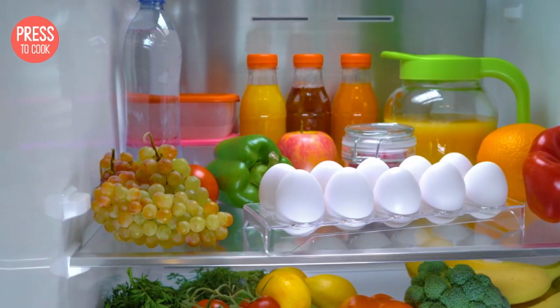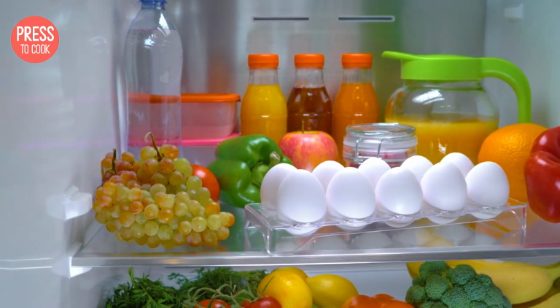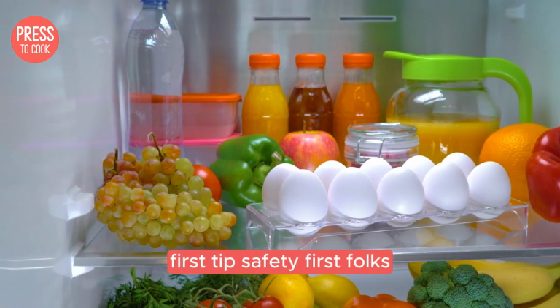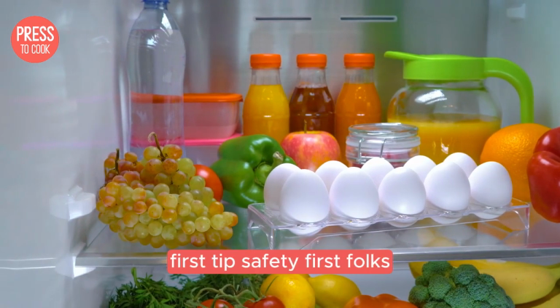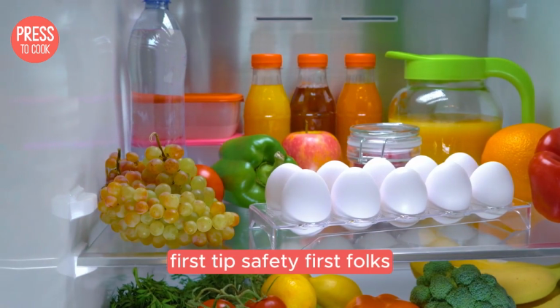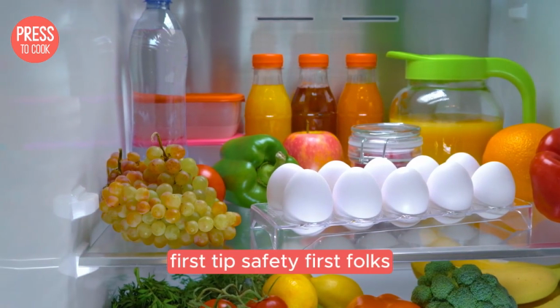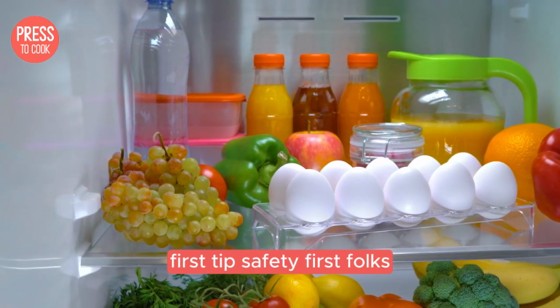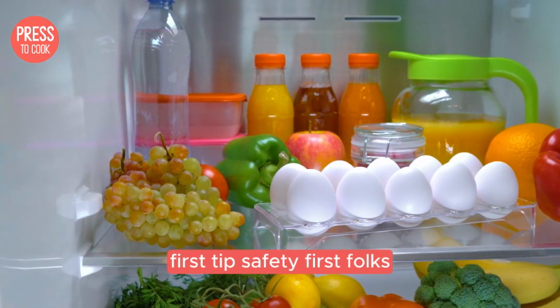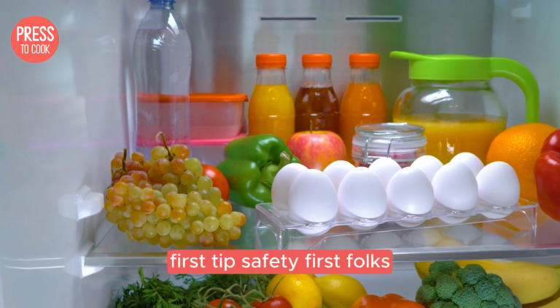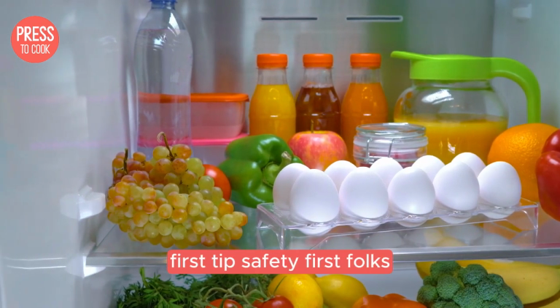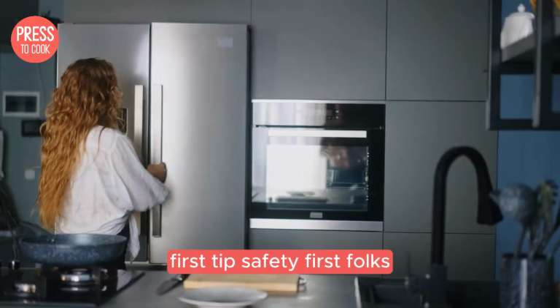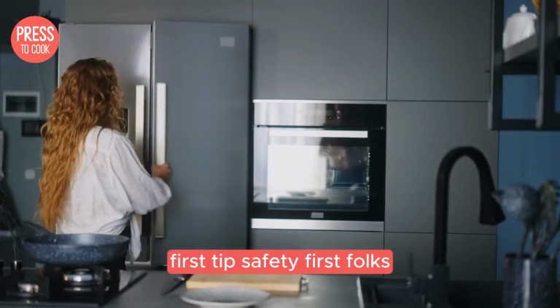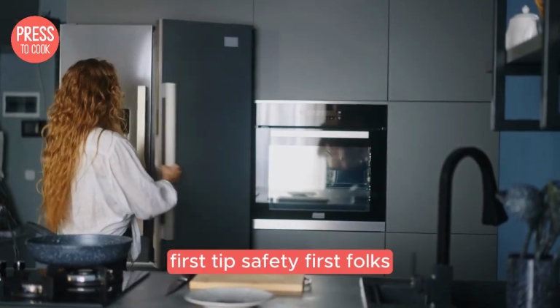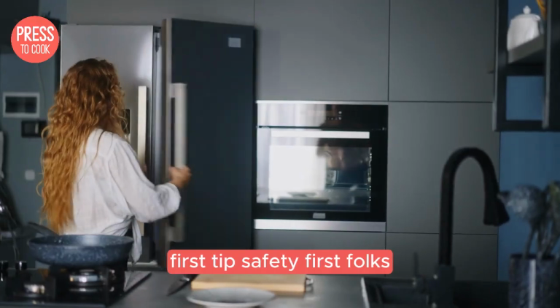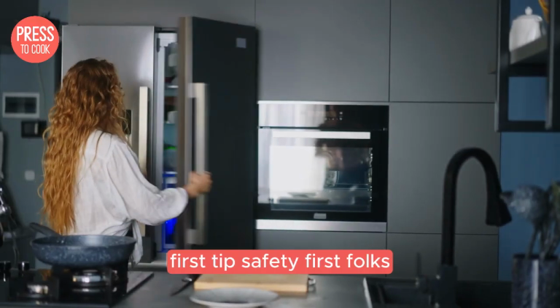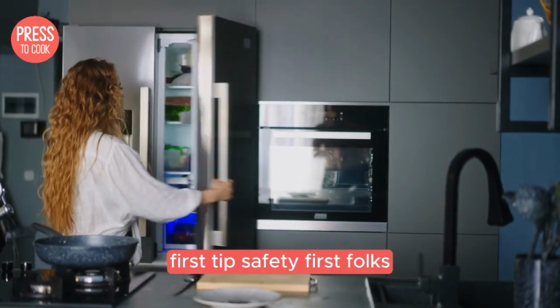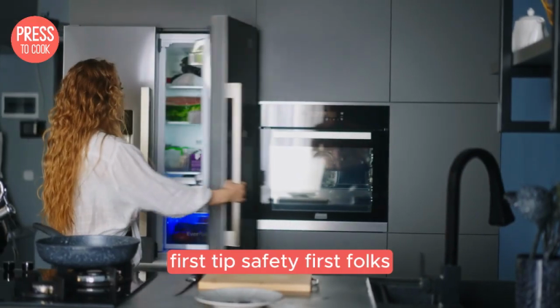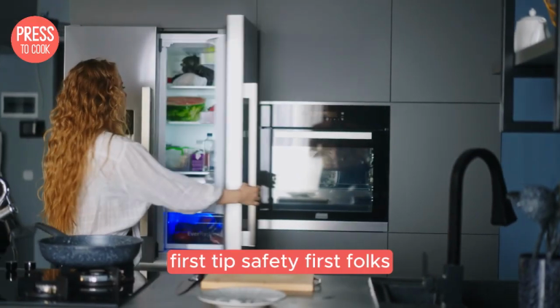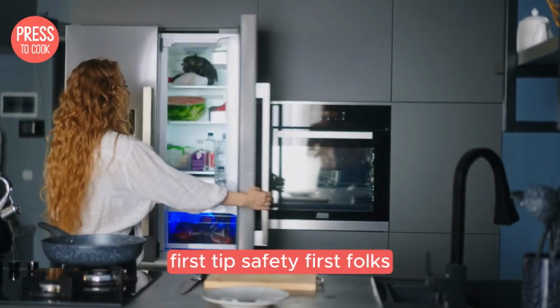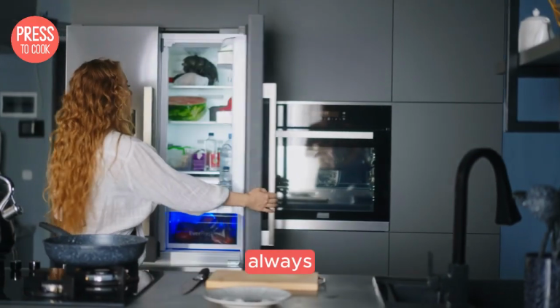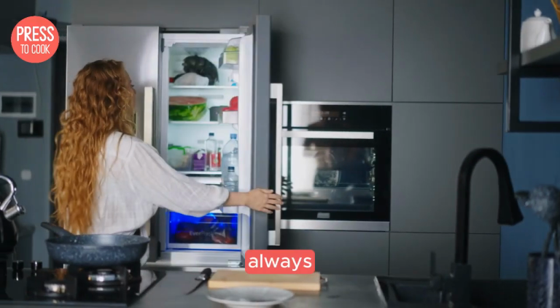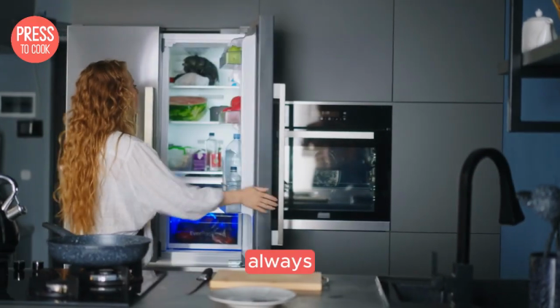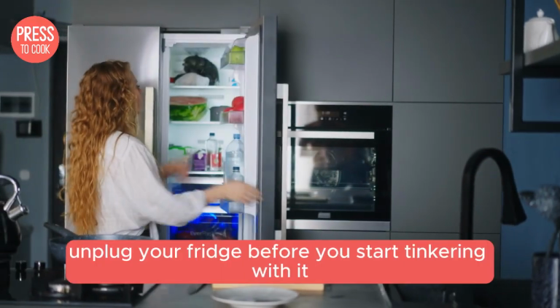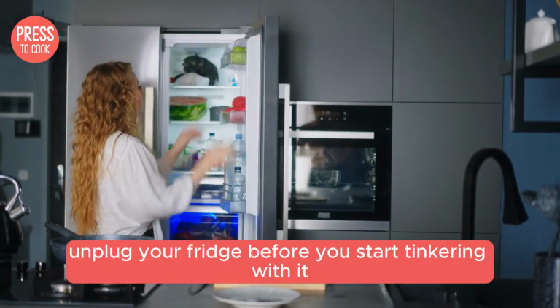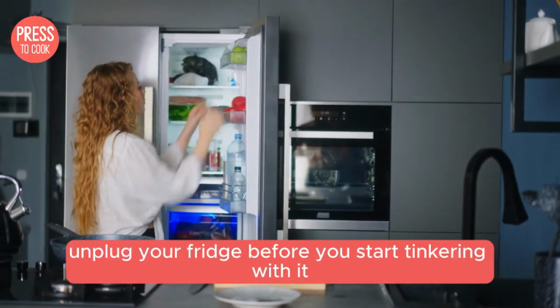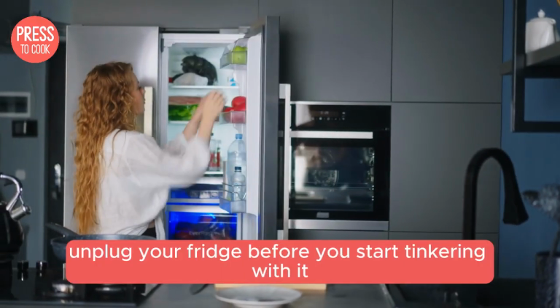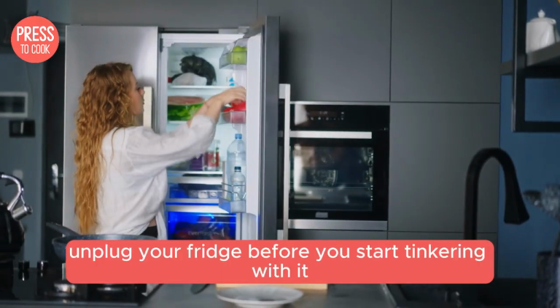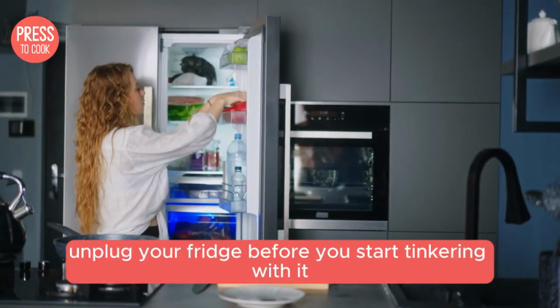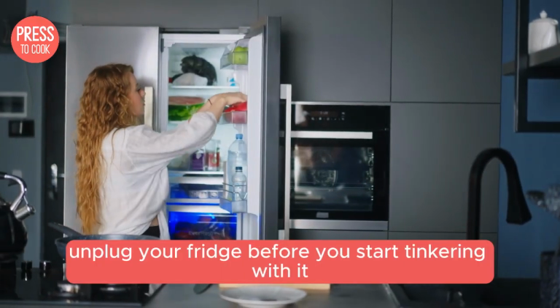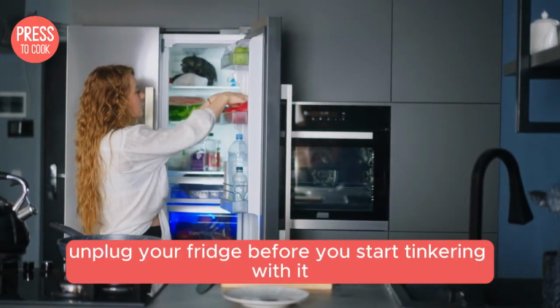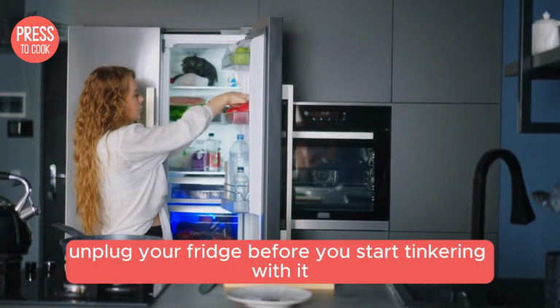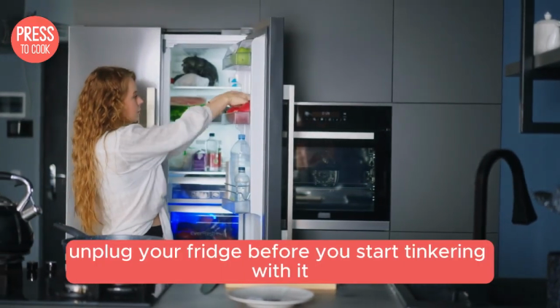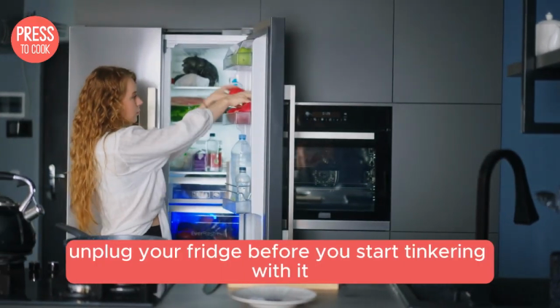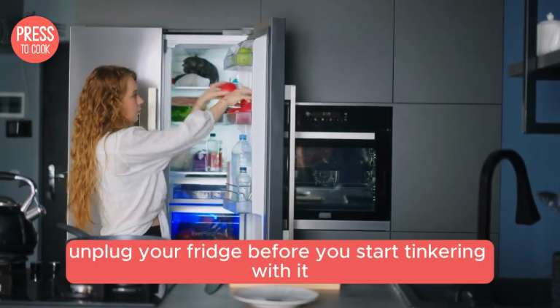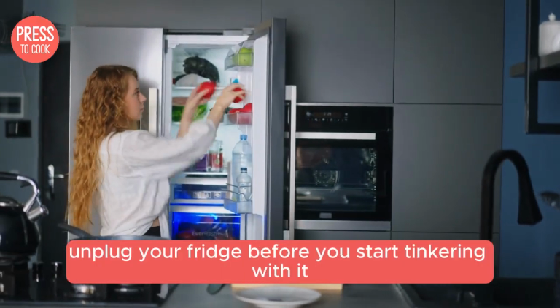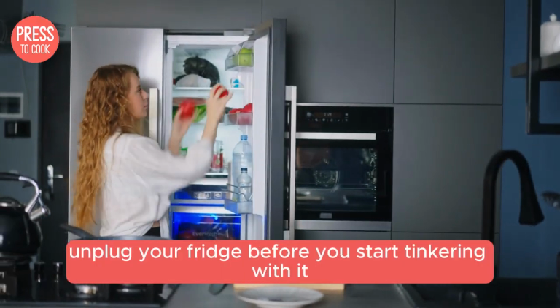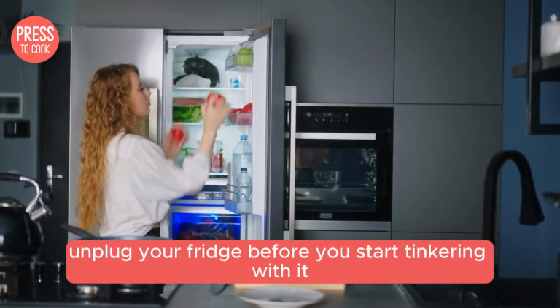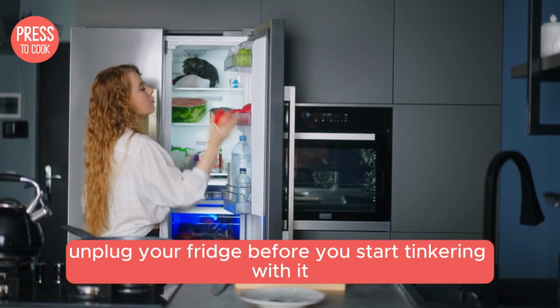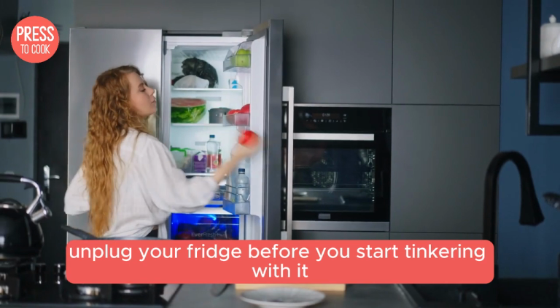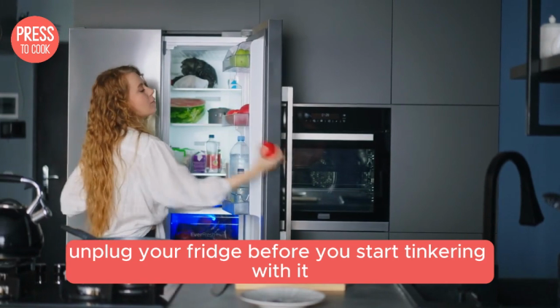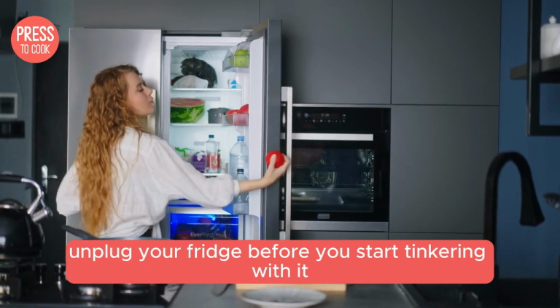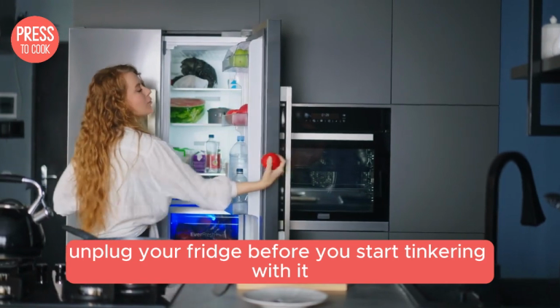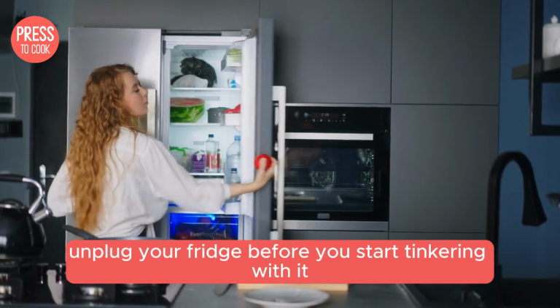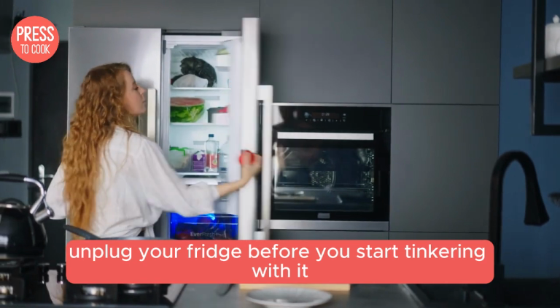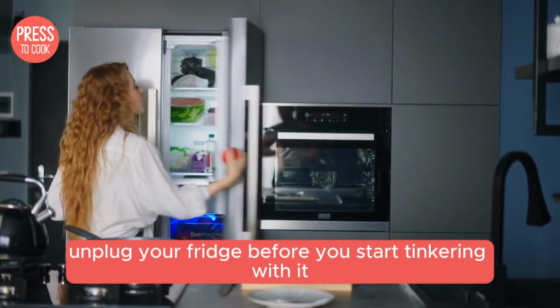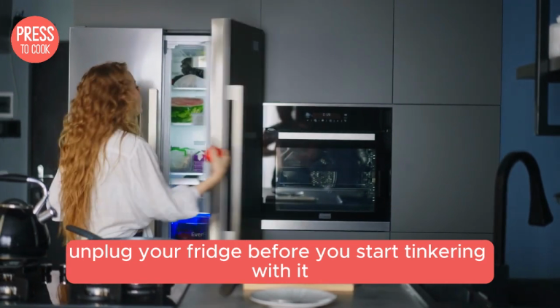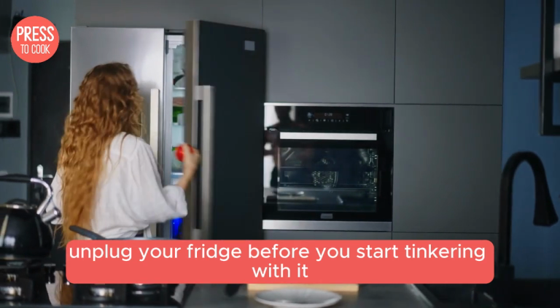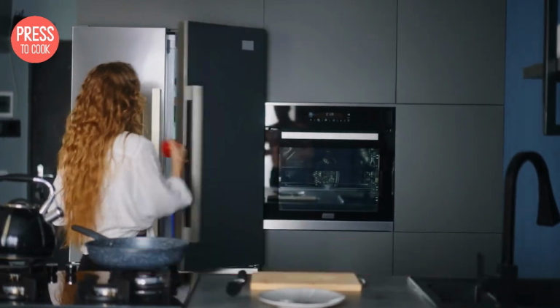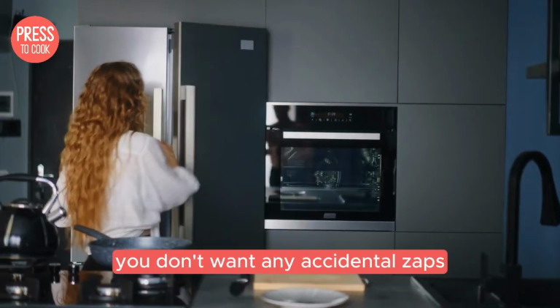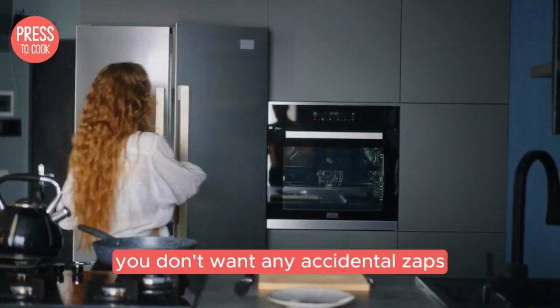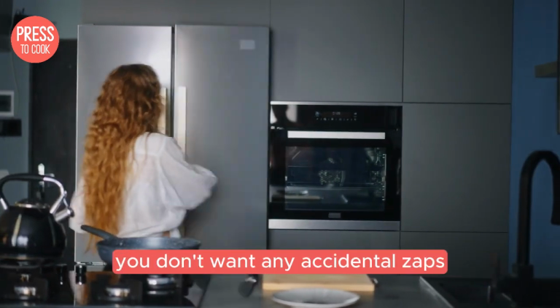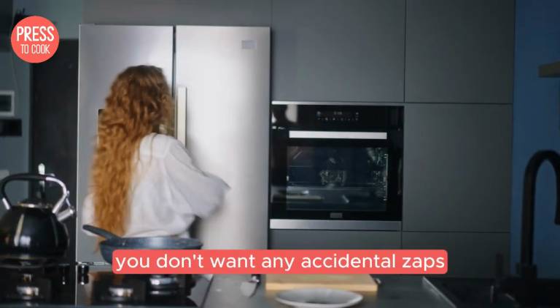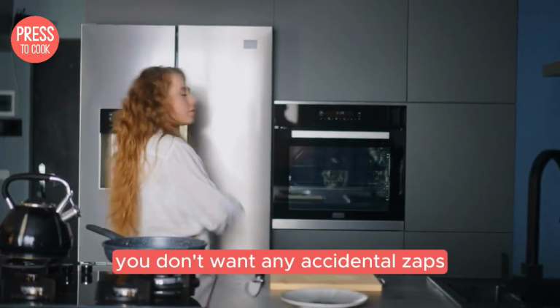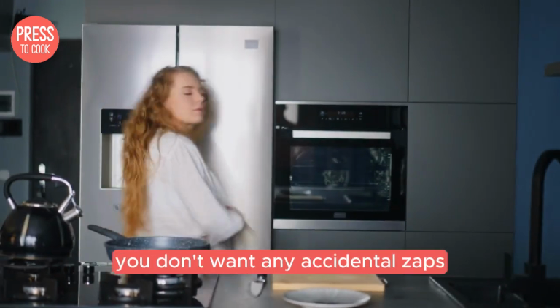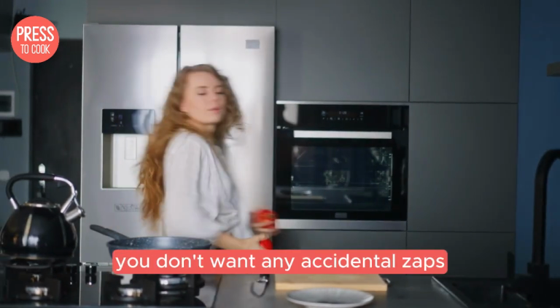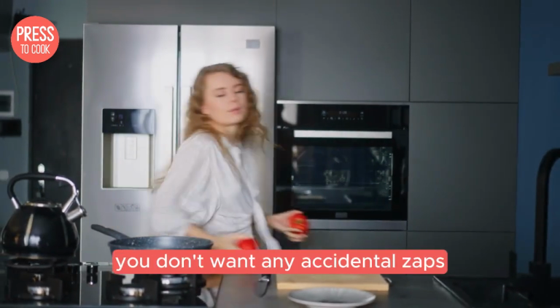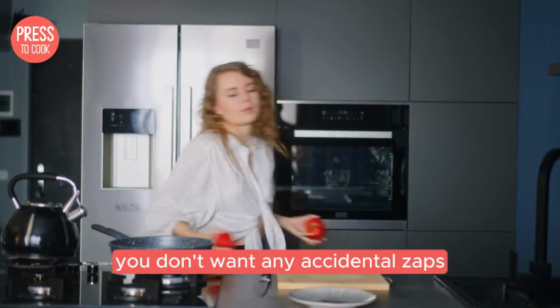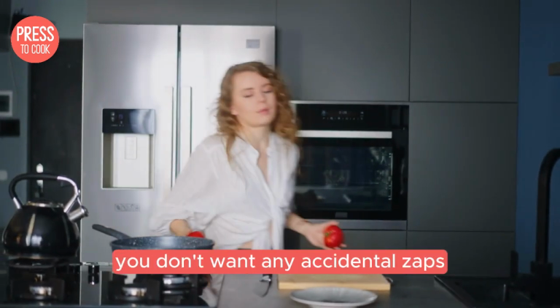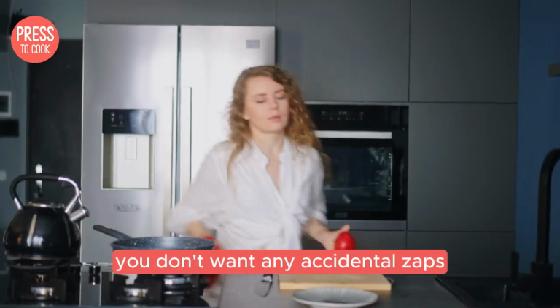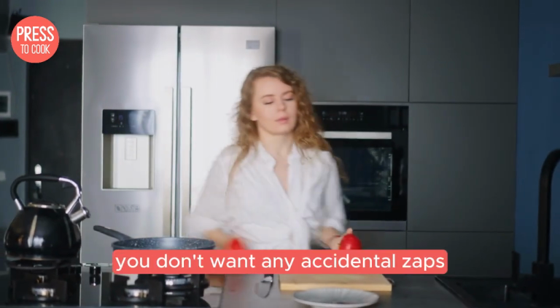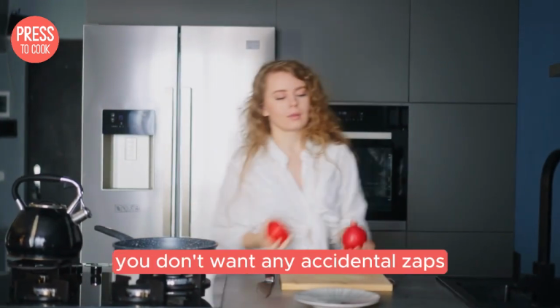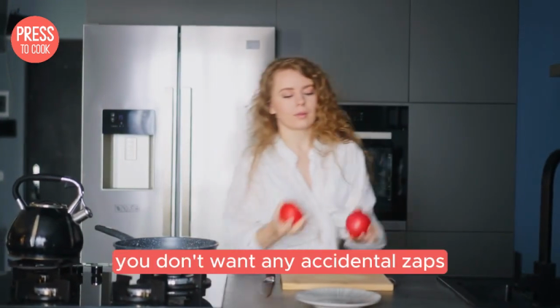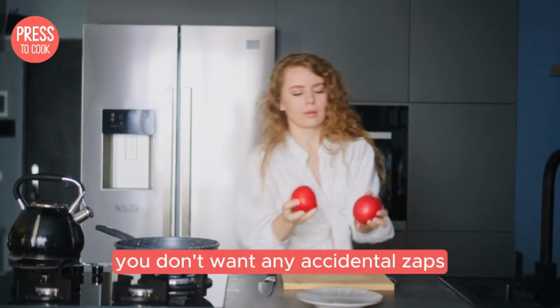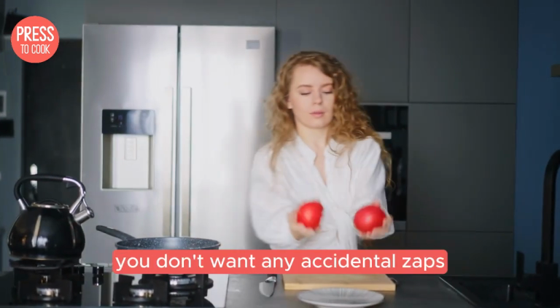First tip: safety first, folks. Always unplug your fridge before you start tinkering with it — you don't want any accidental zaps.